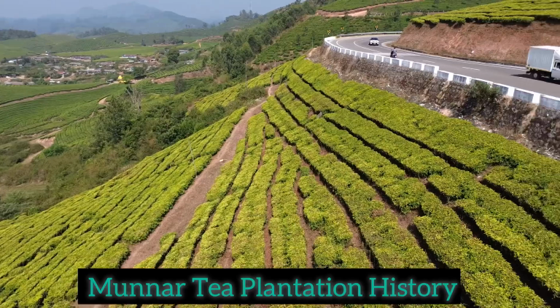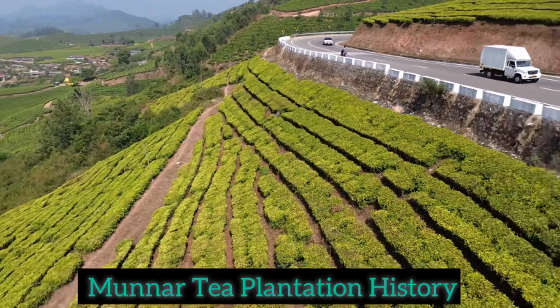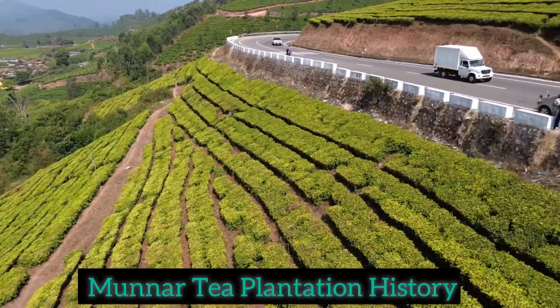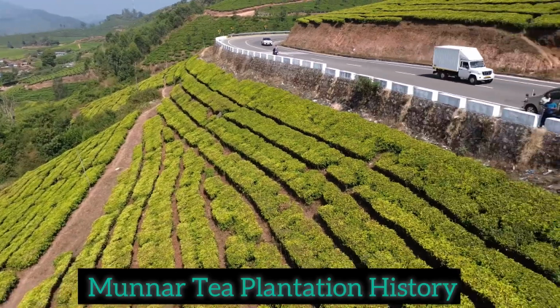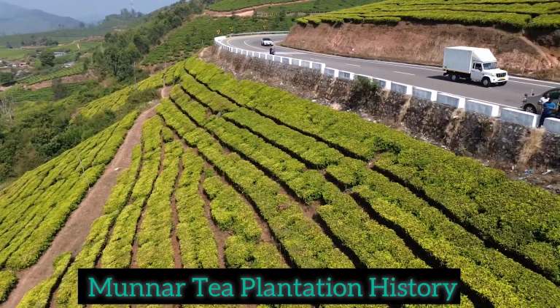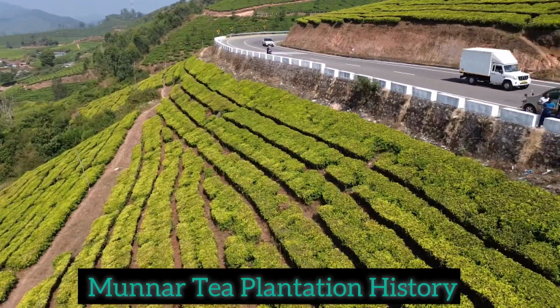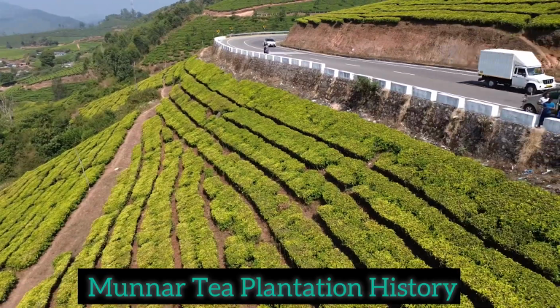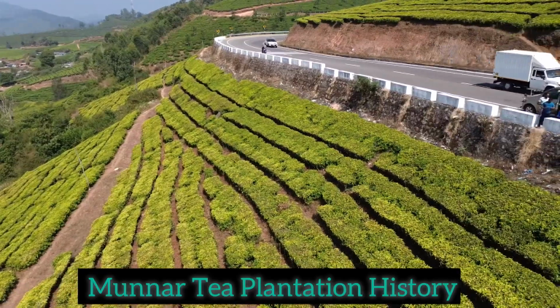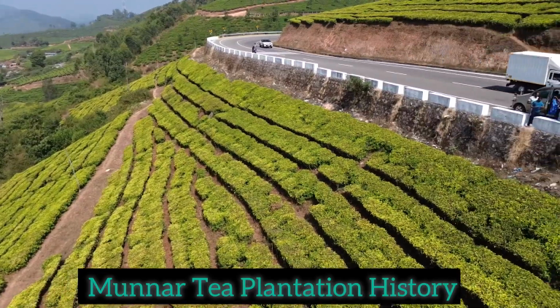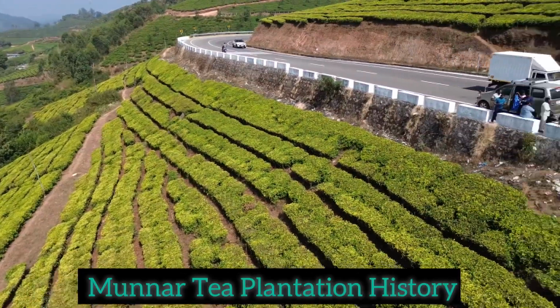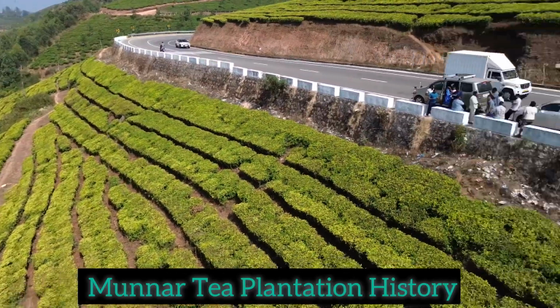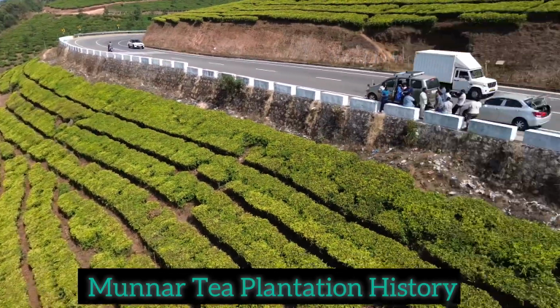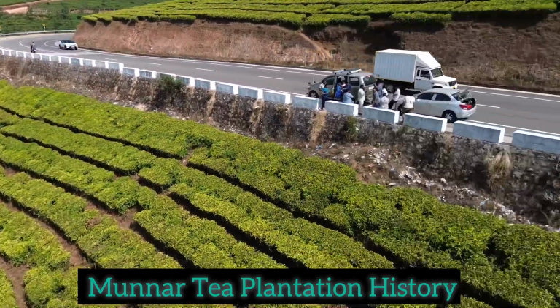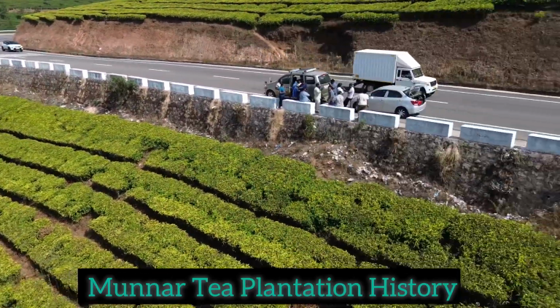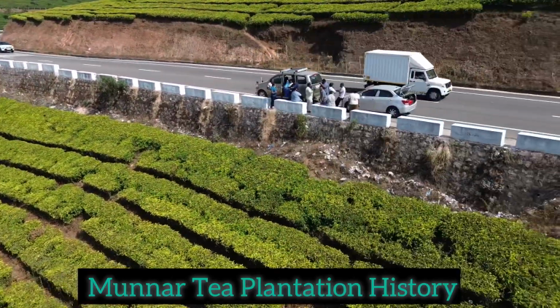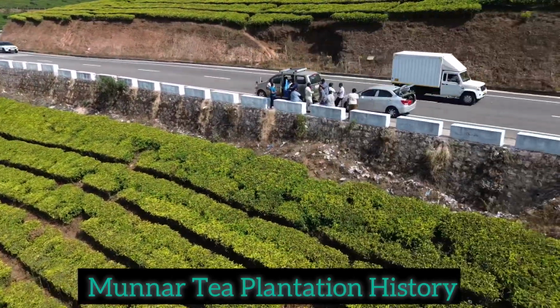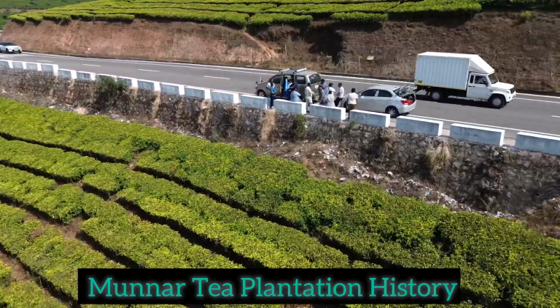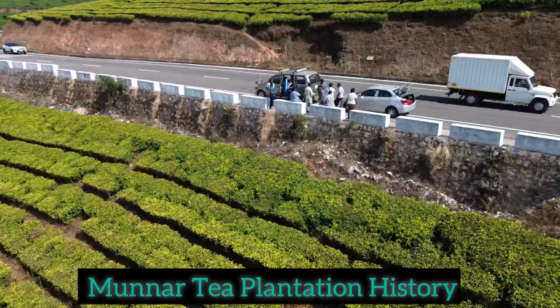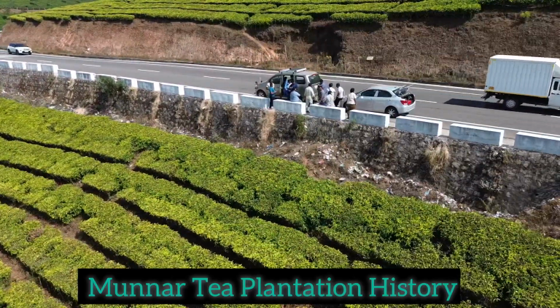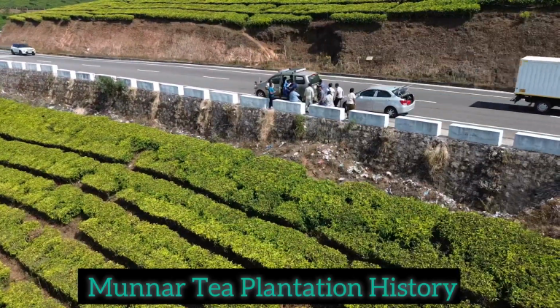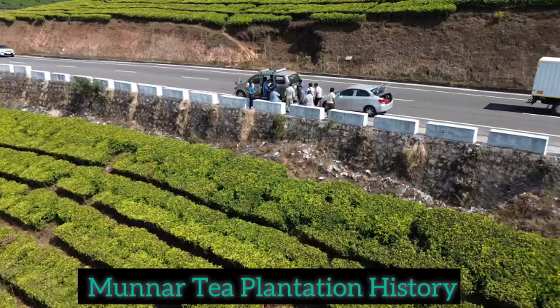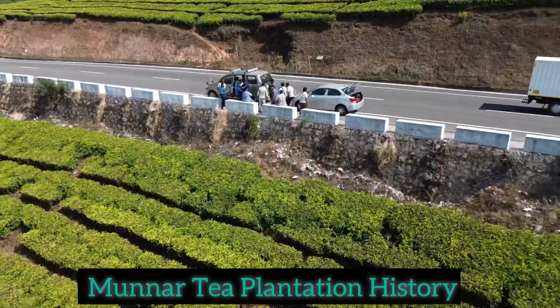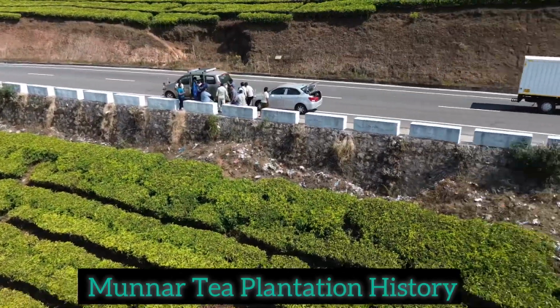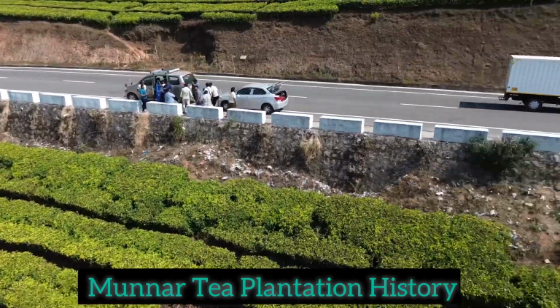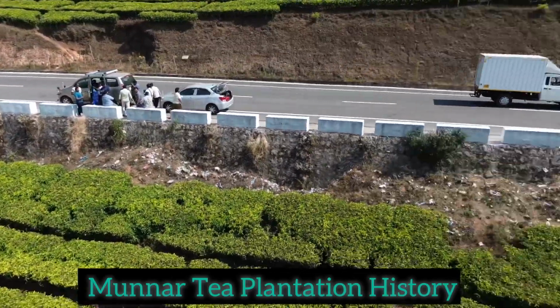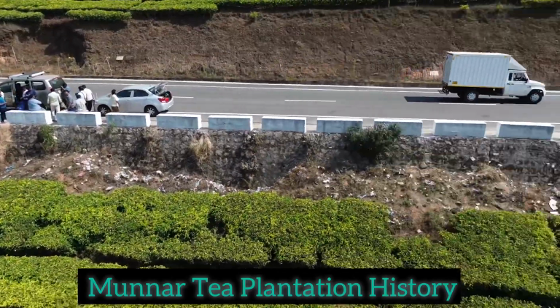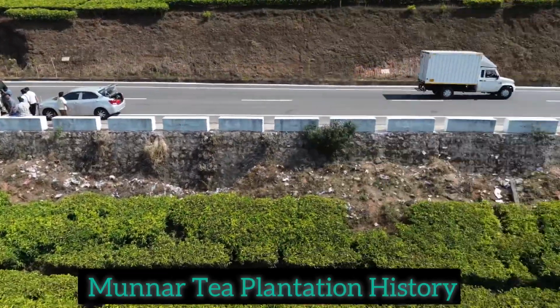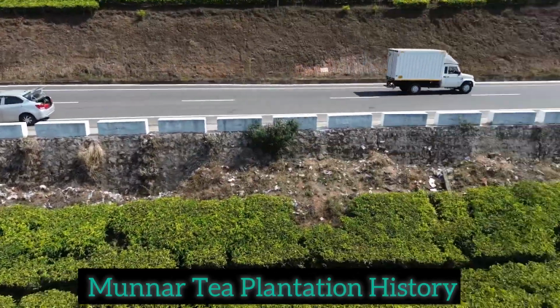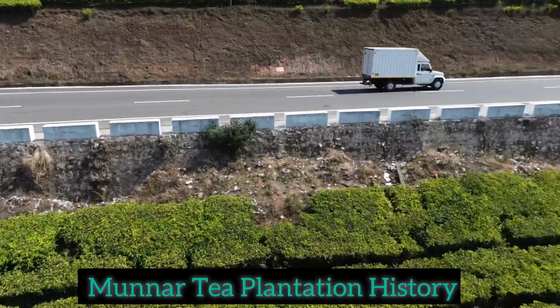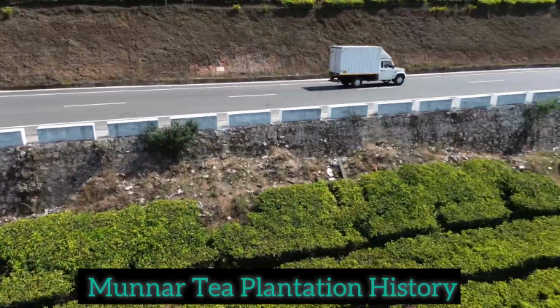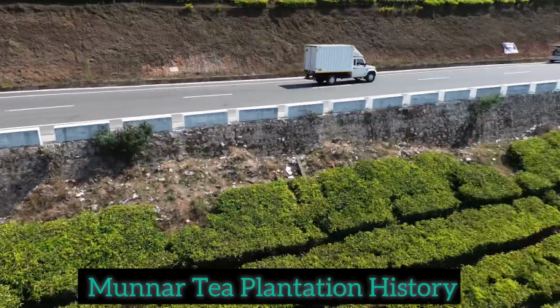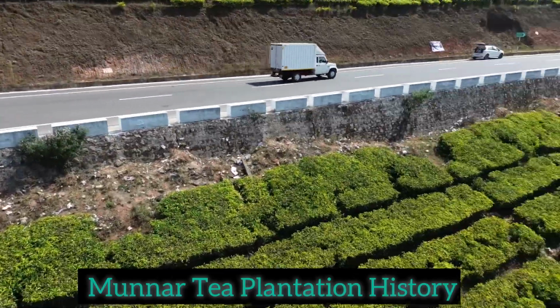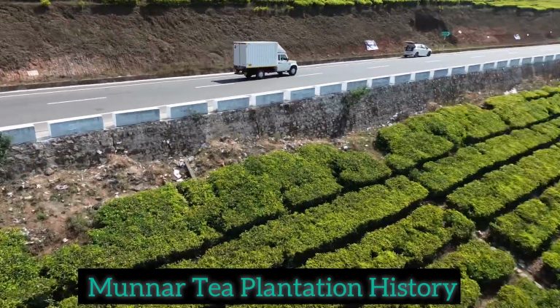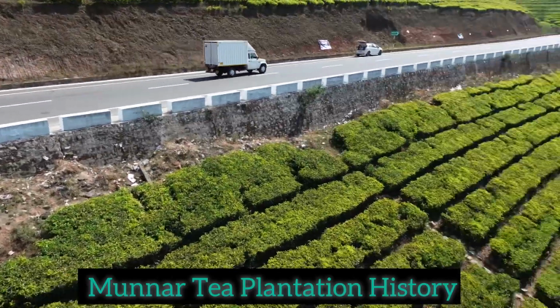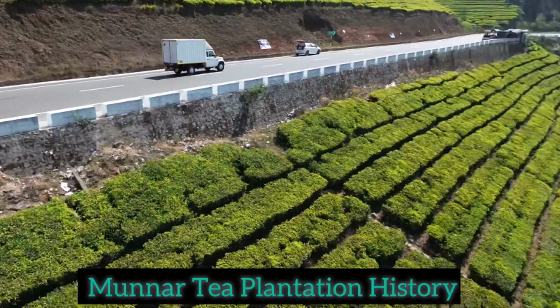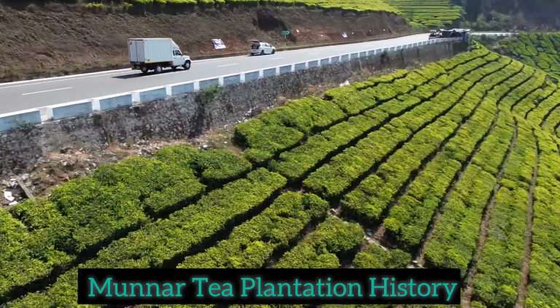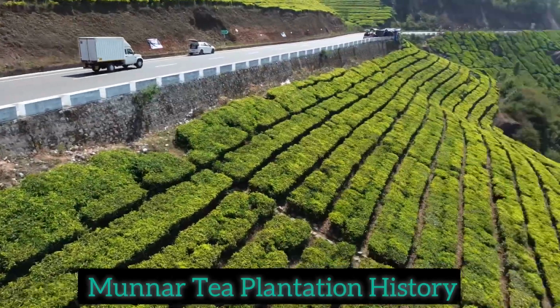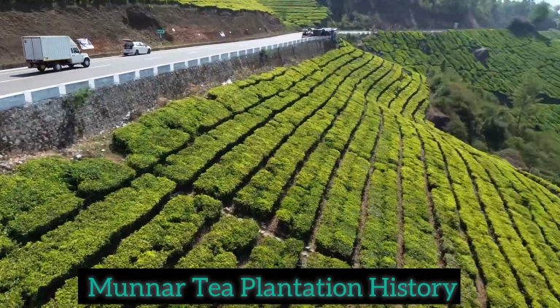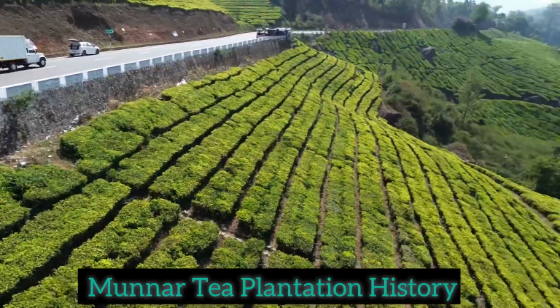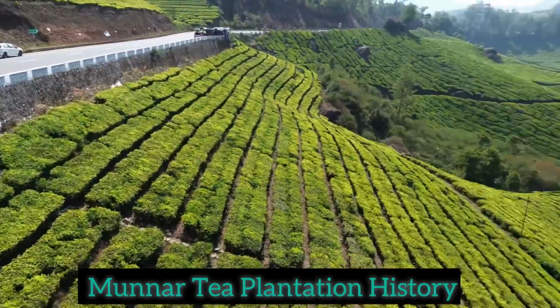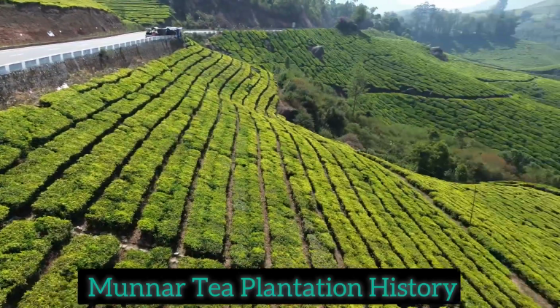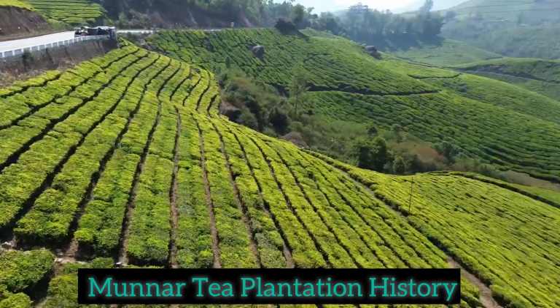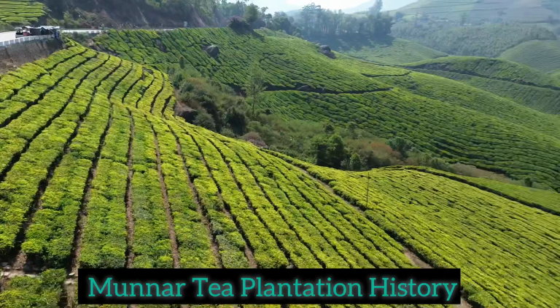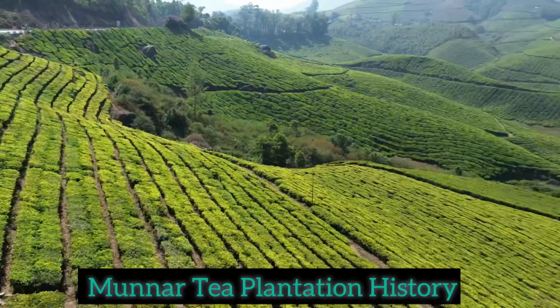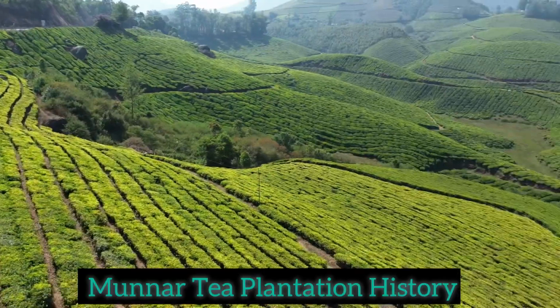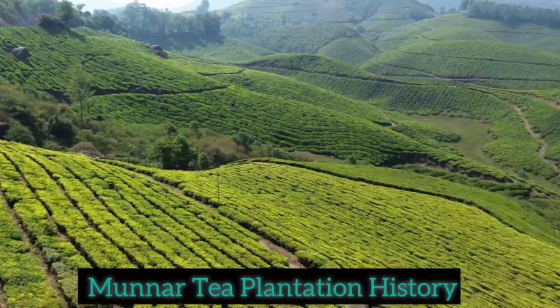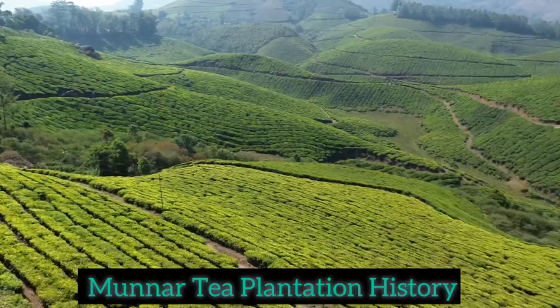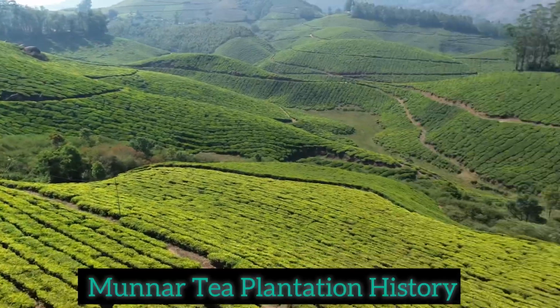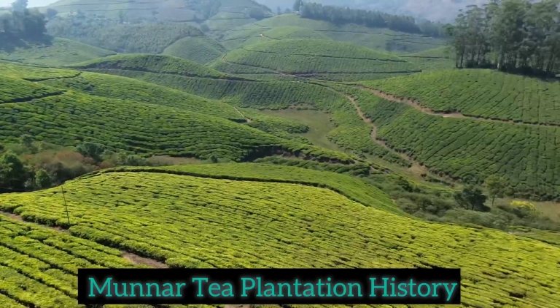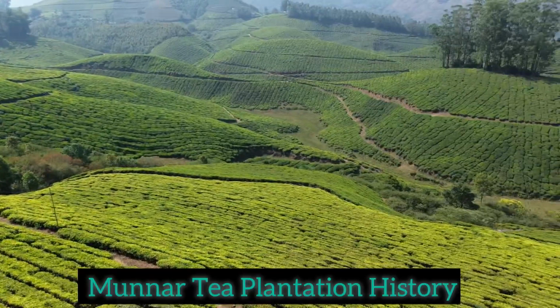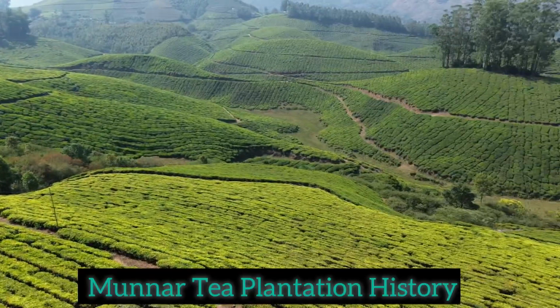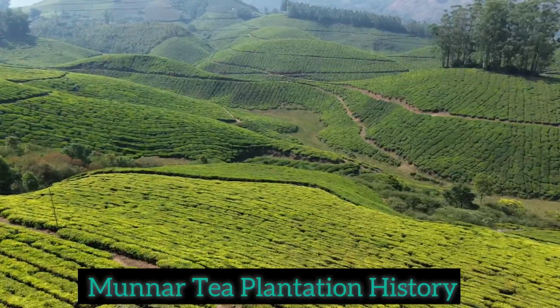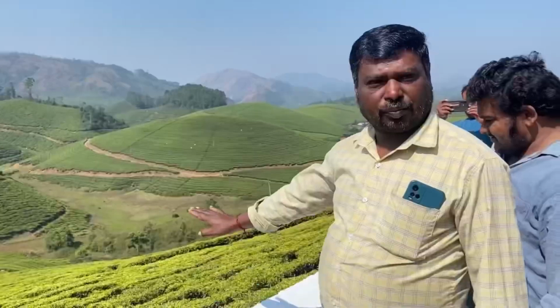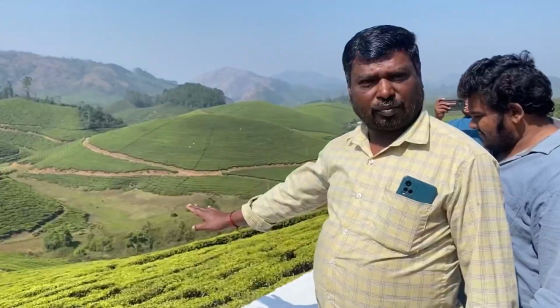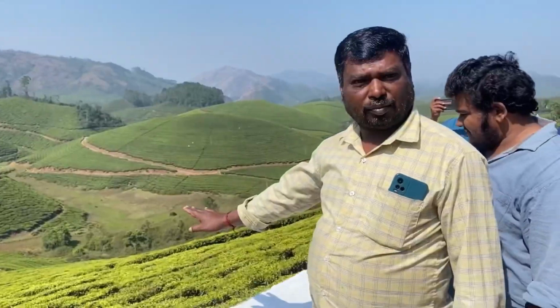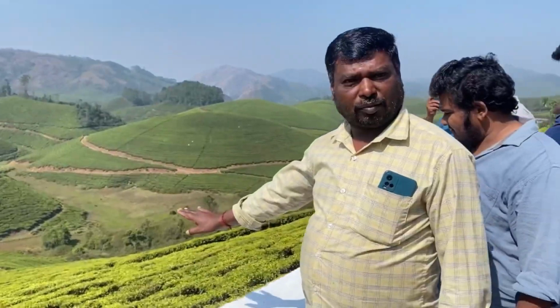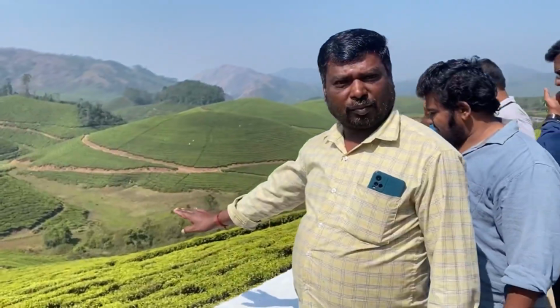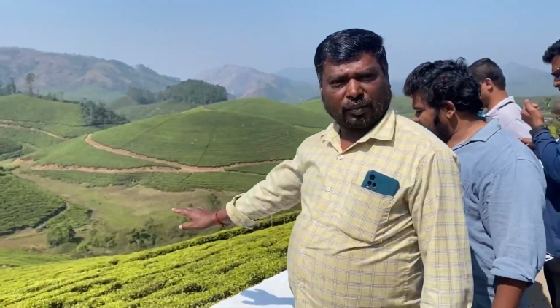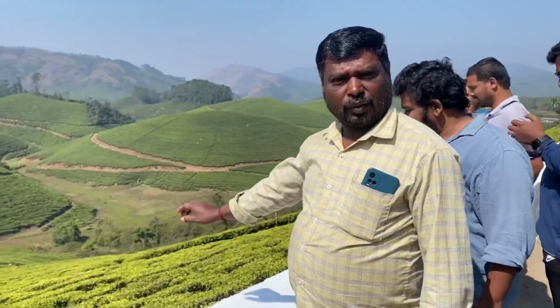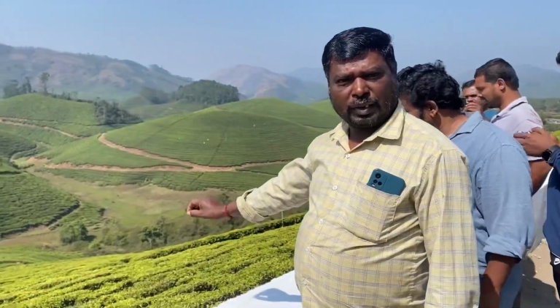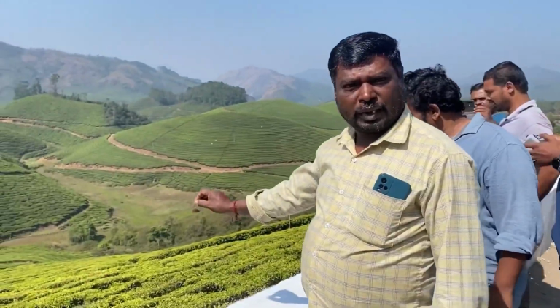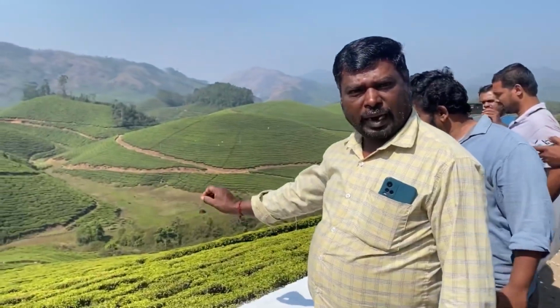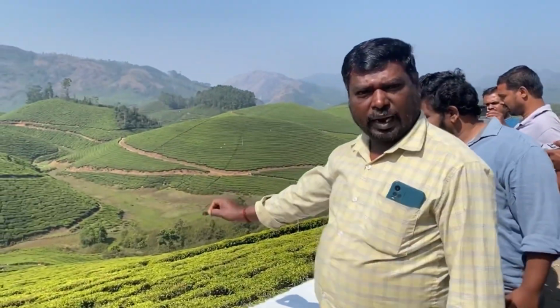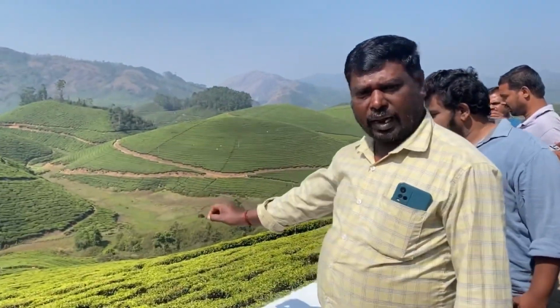Hi guys, I am Ganesh Tutyan. How are you in 3rd? This is a plant for 3-4 in 3rd.